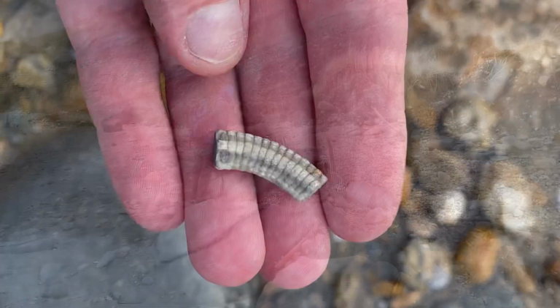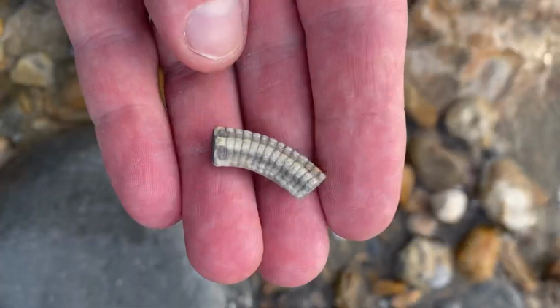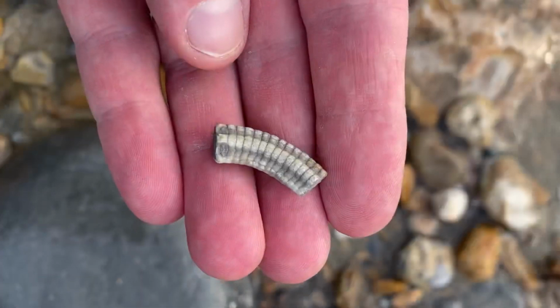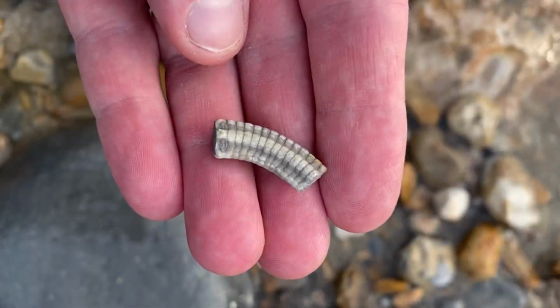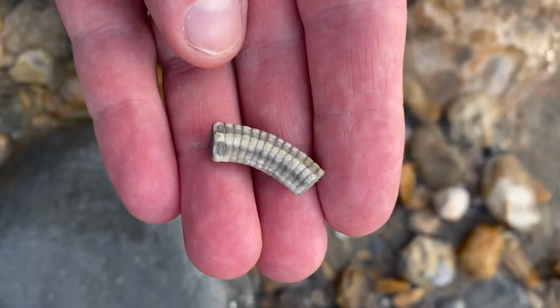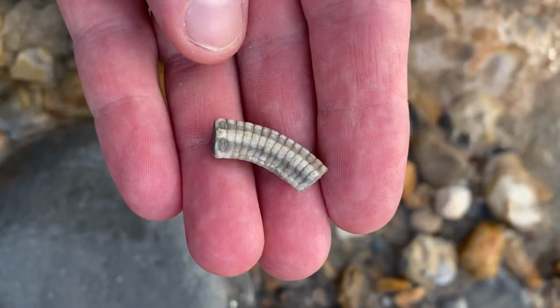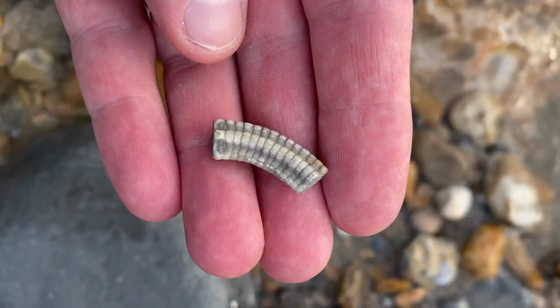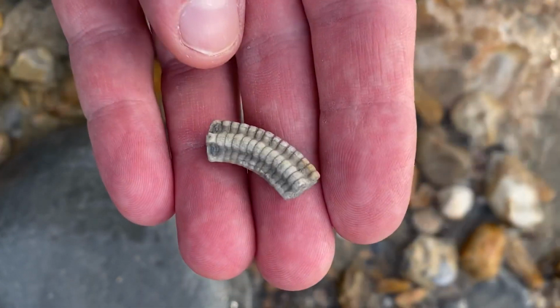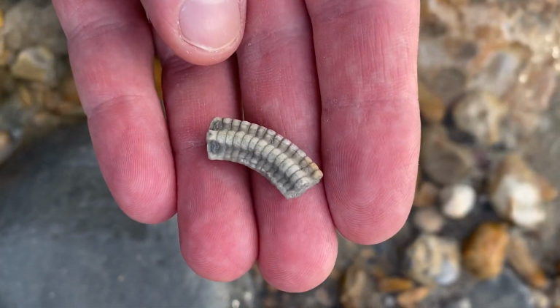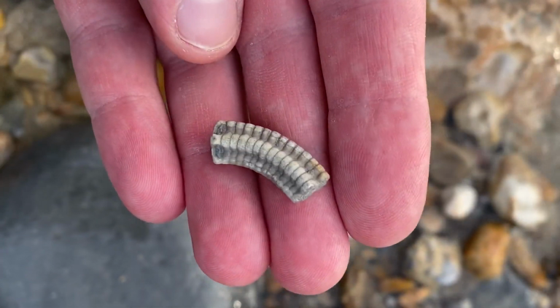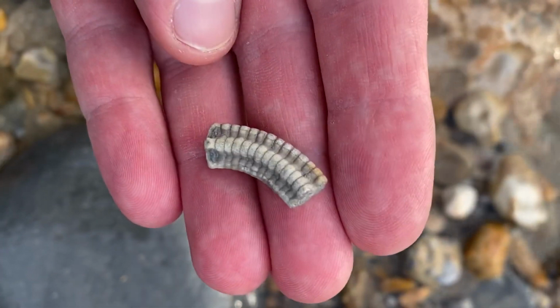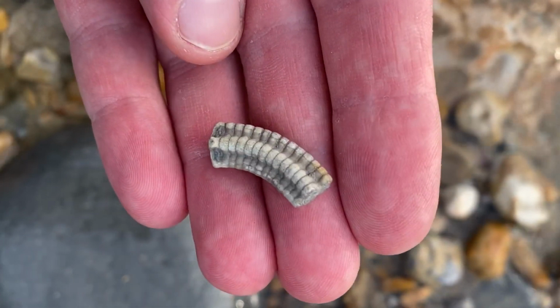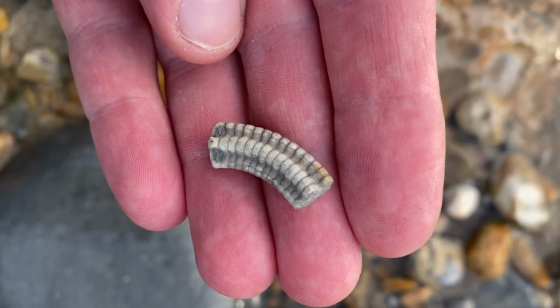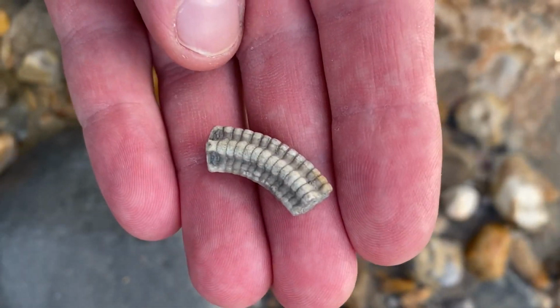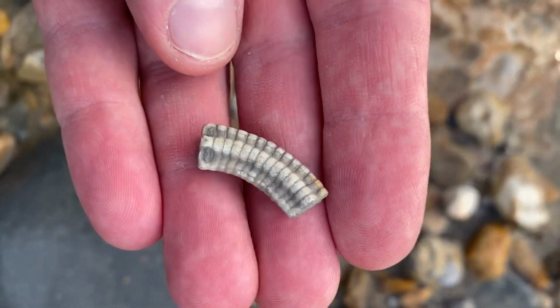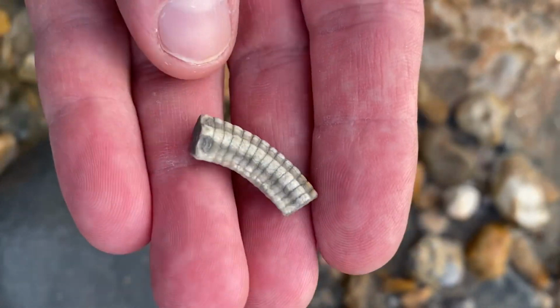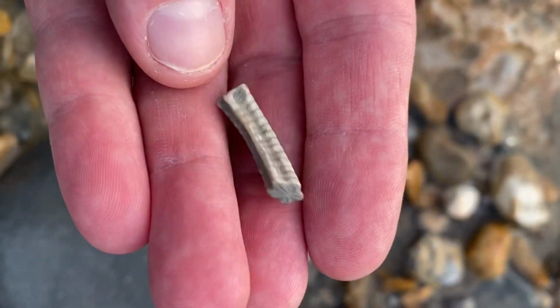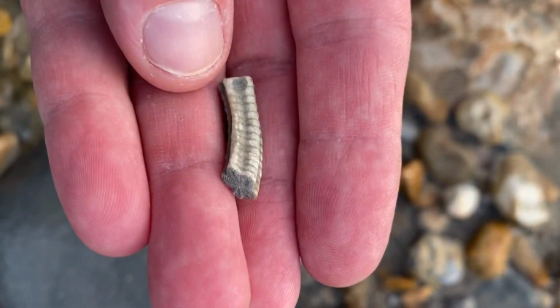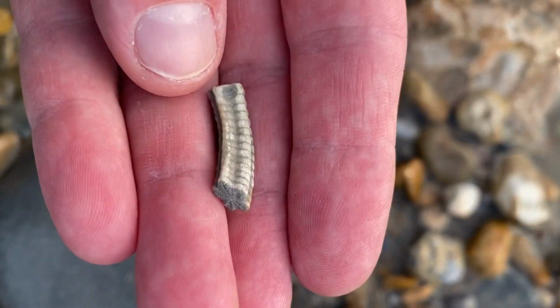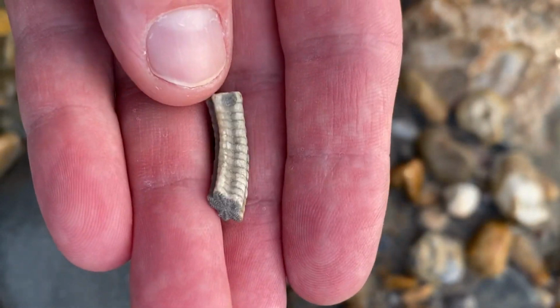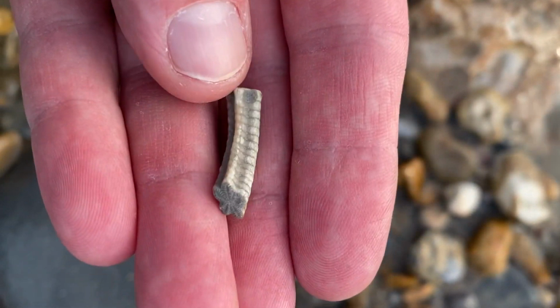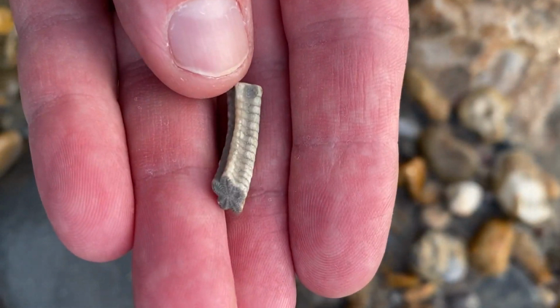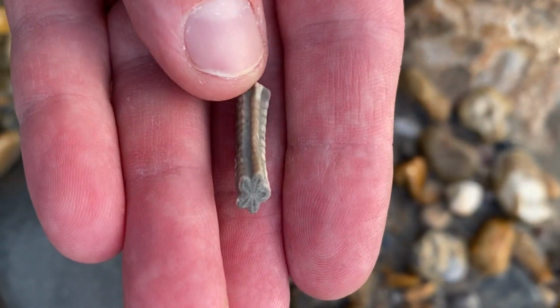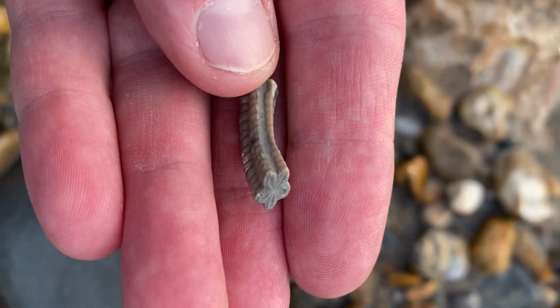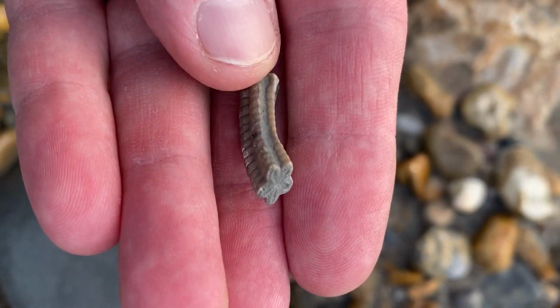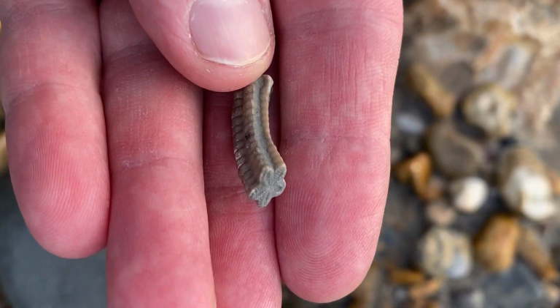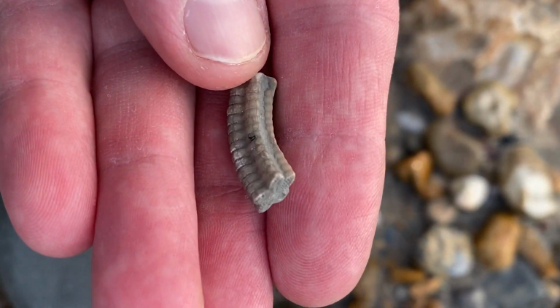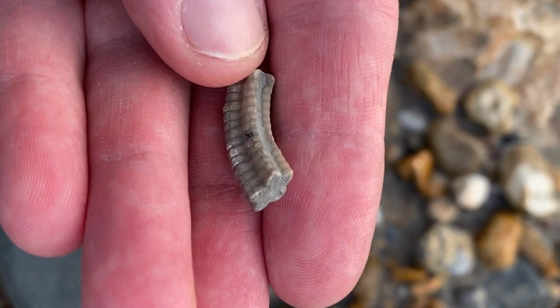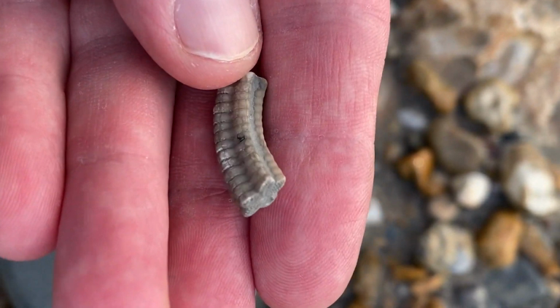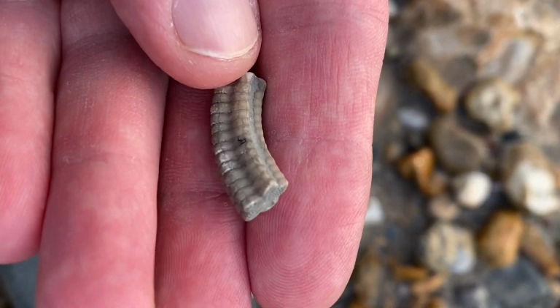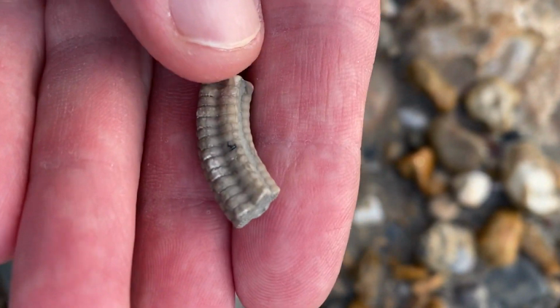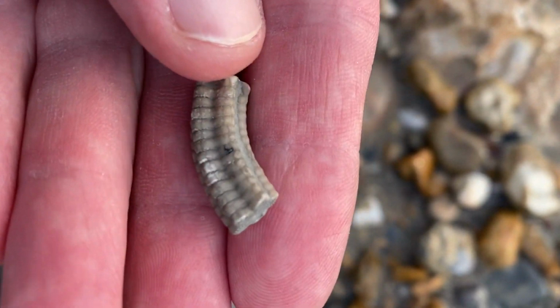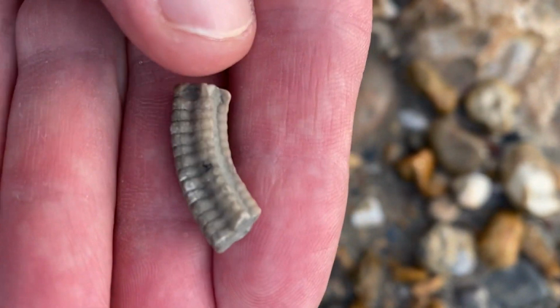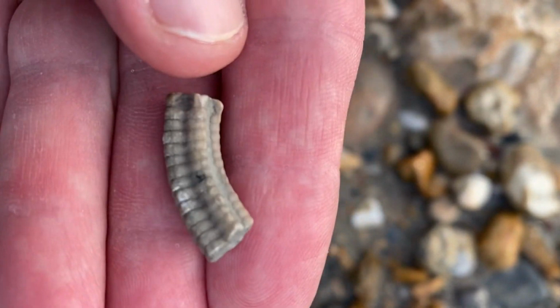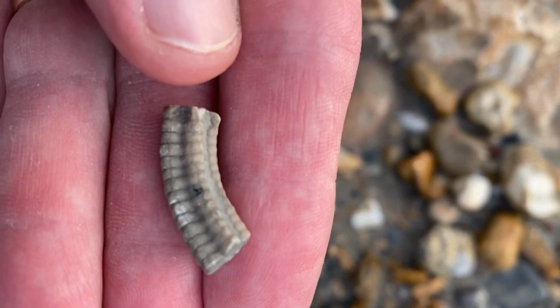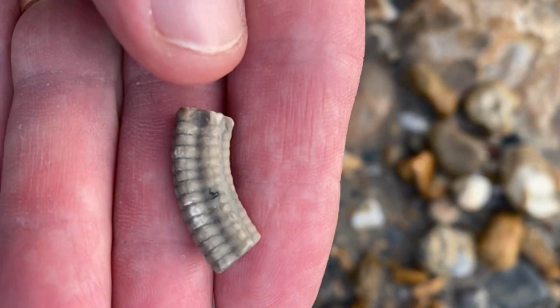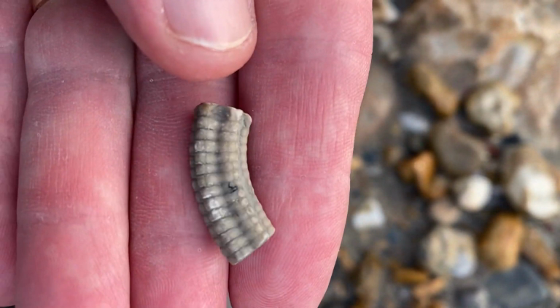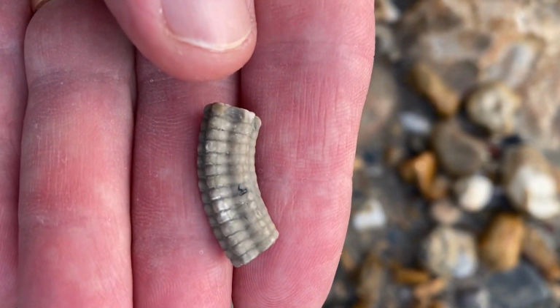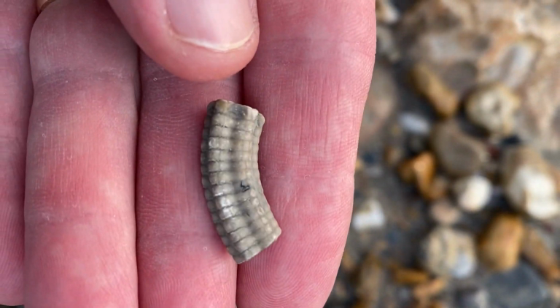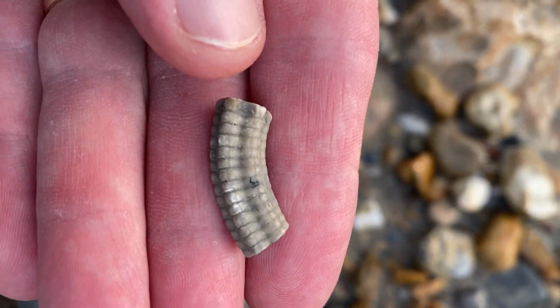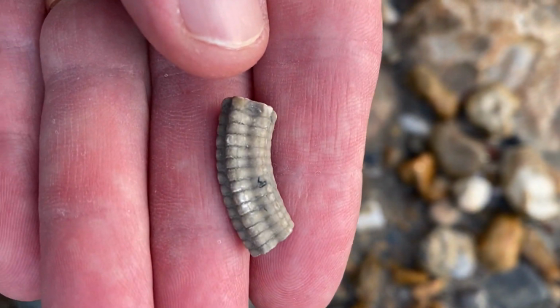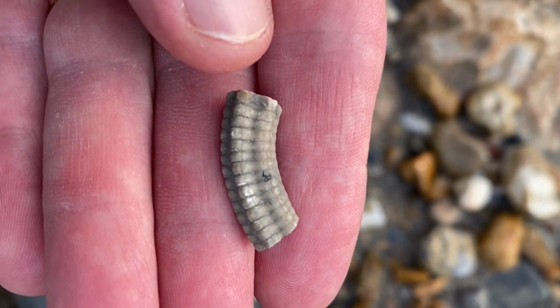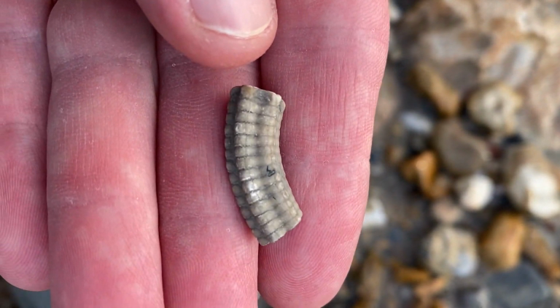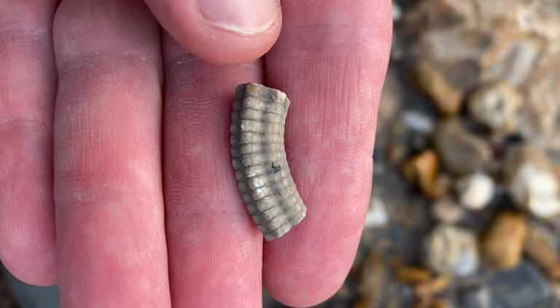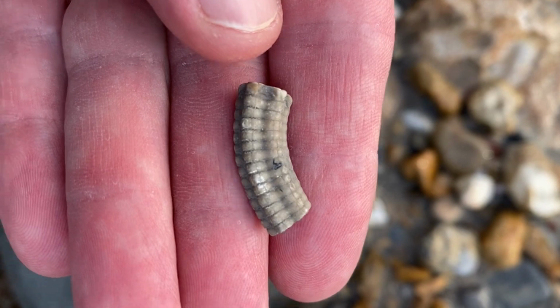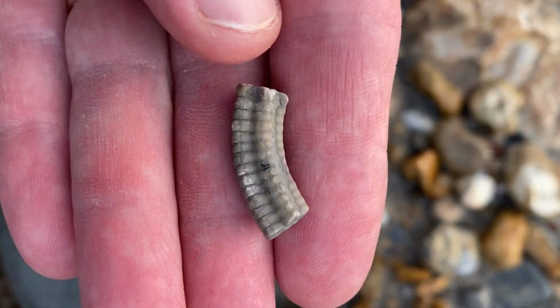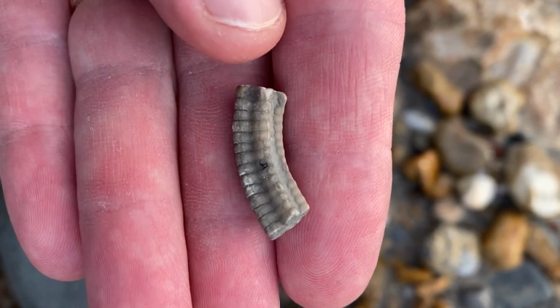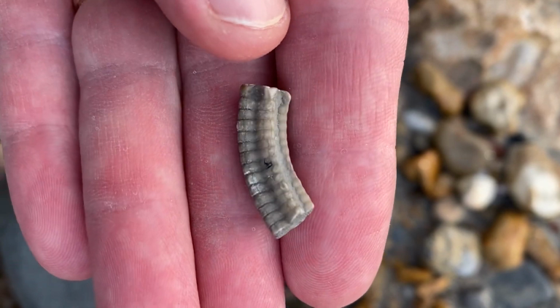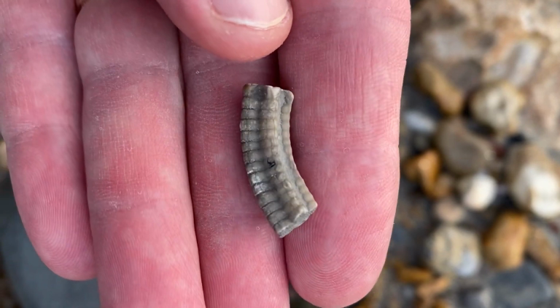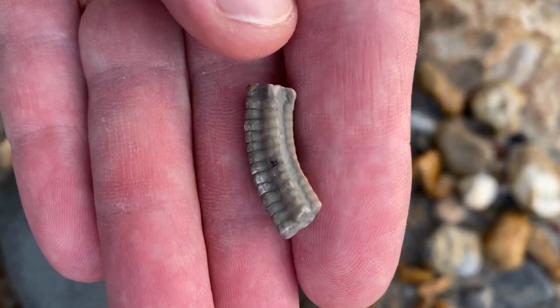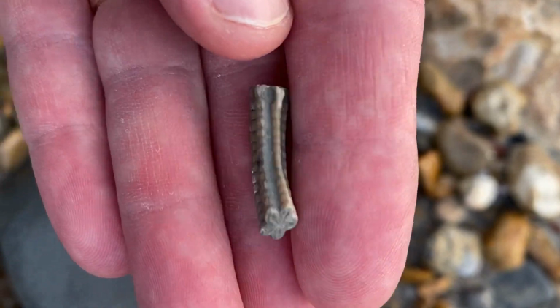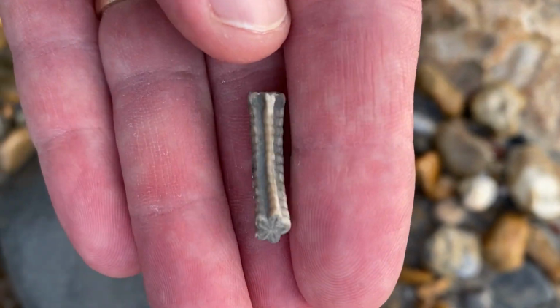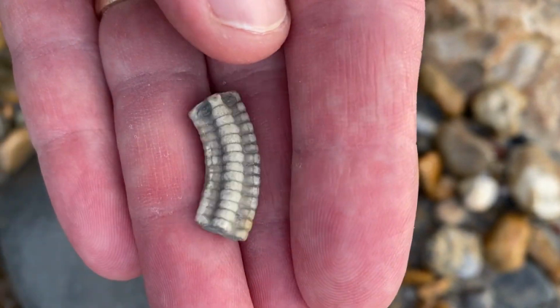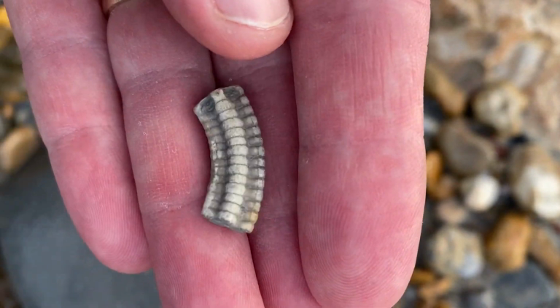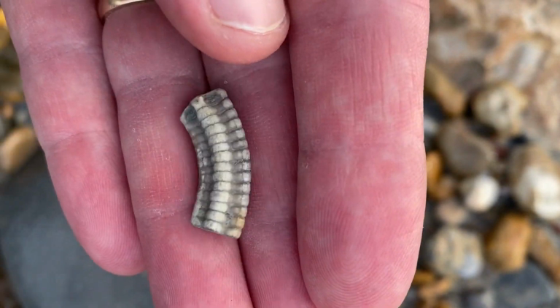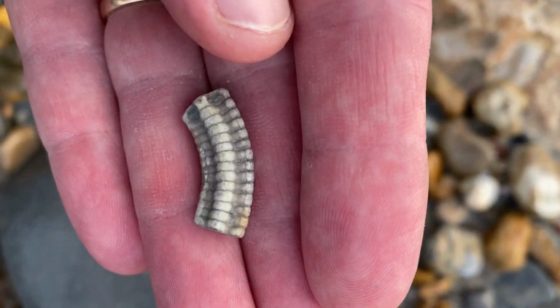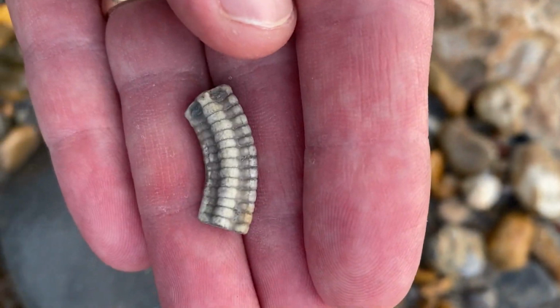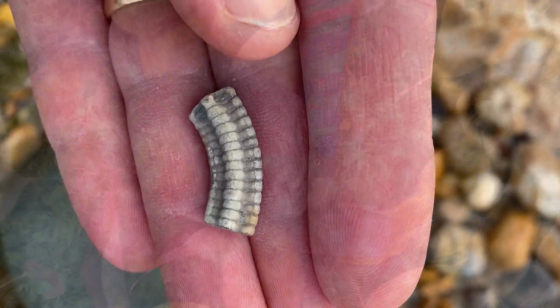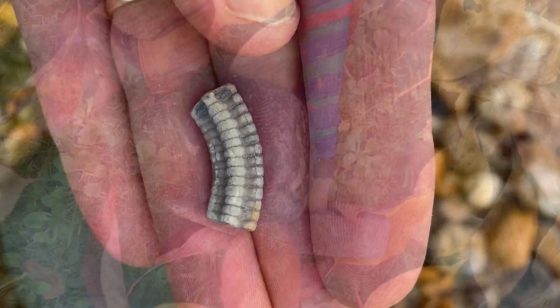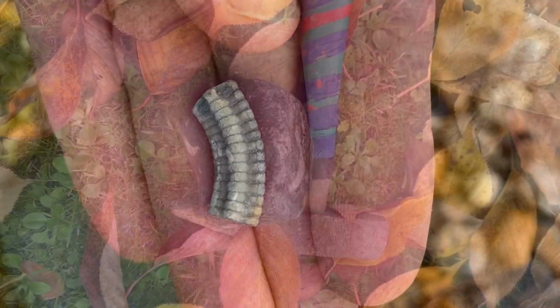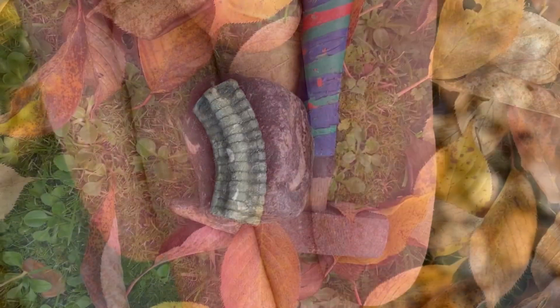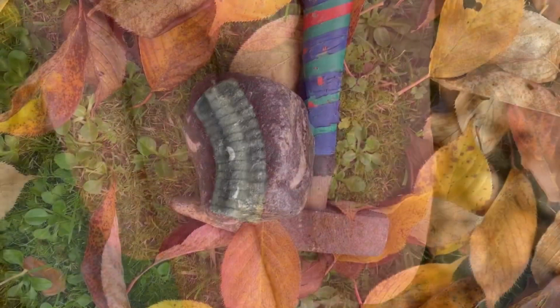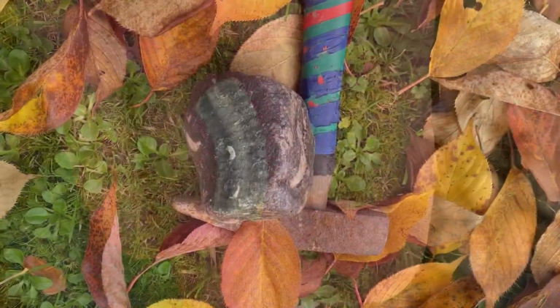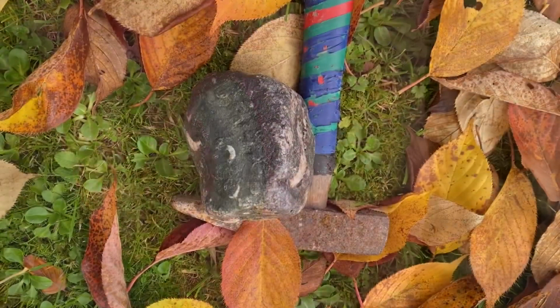A little crinoid fossil fragment I found. I'm going to head home now and when I get home I'll show you one of the right rocks to look for fossils in.